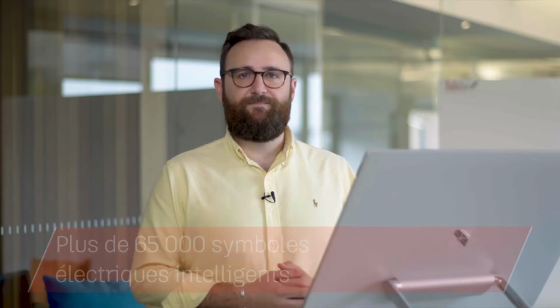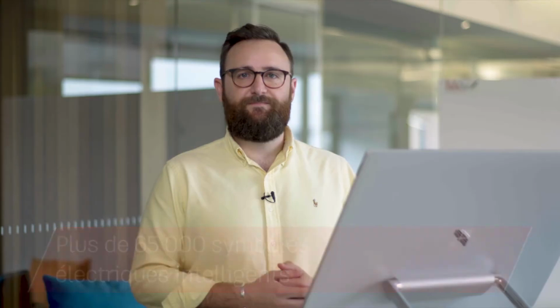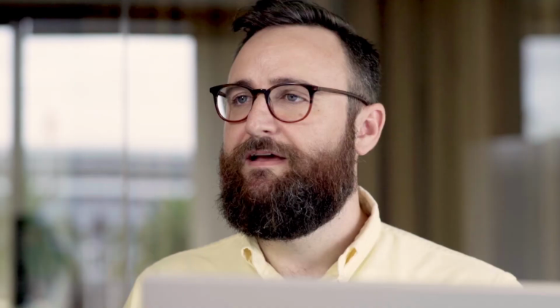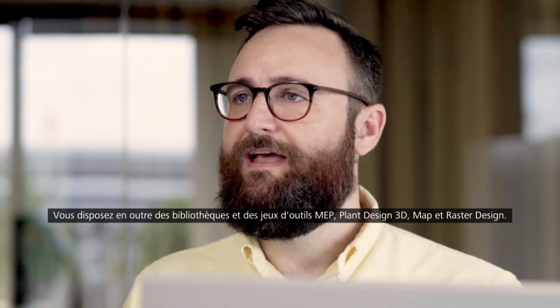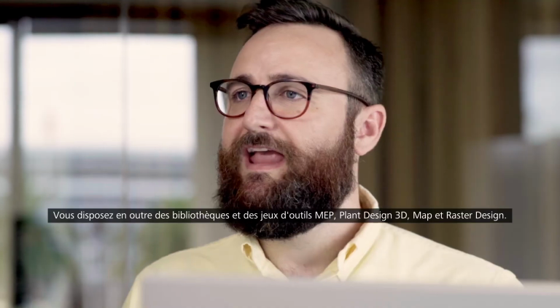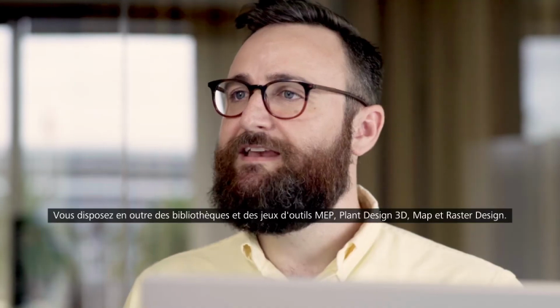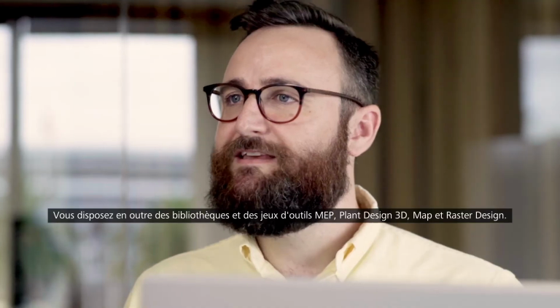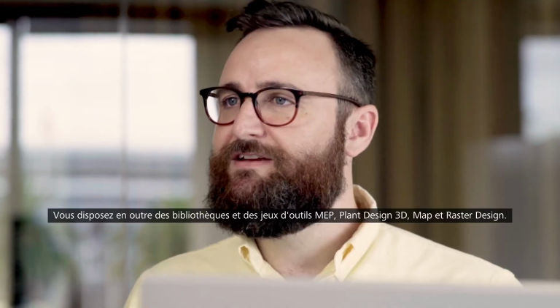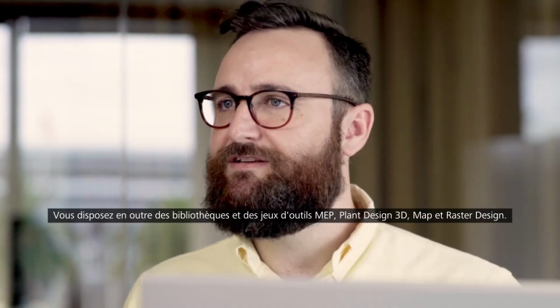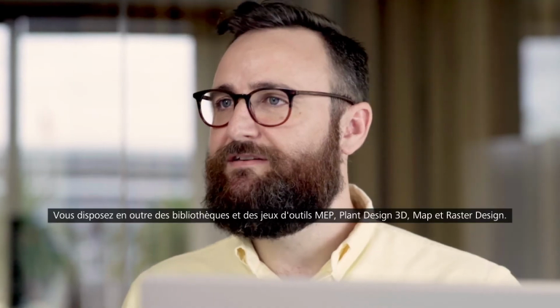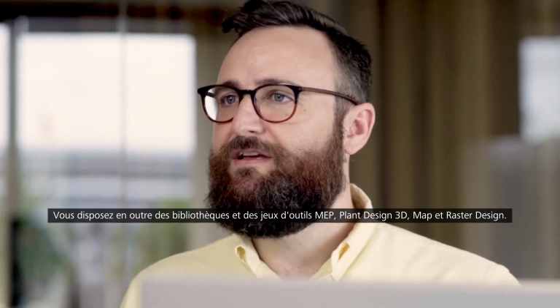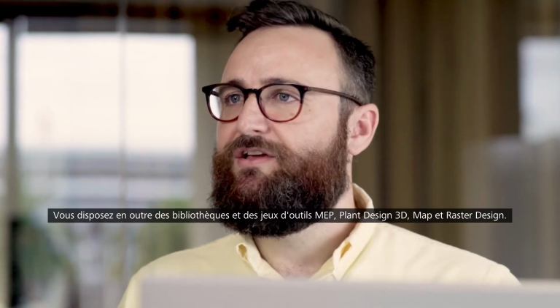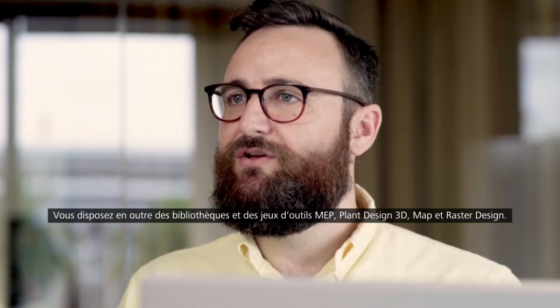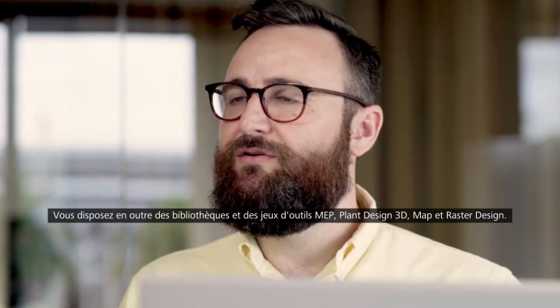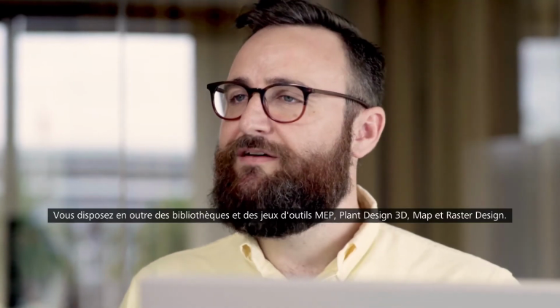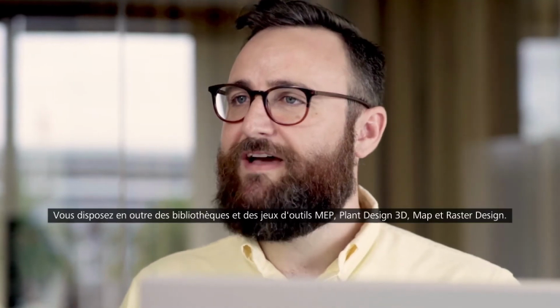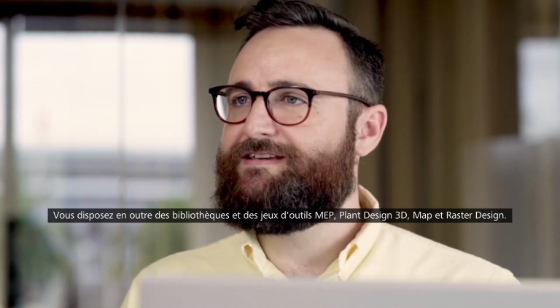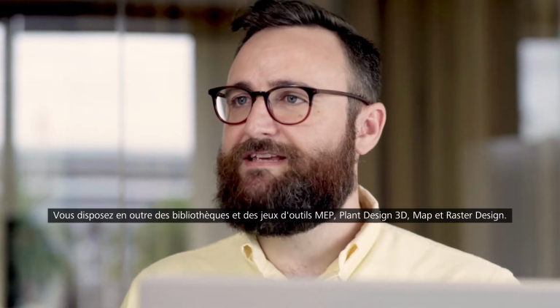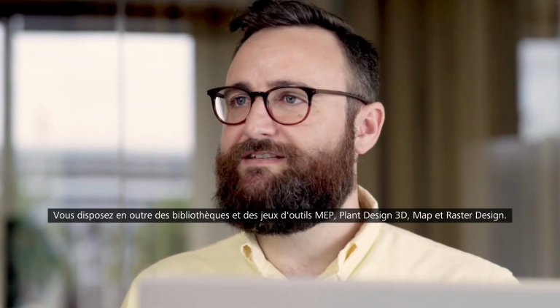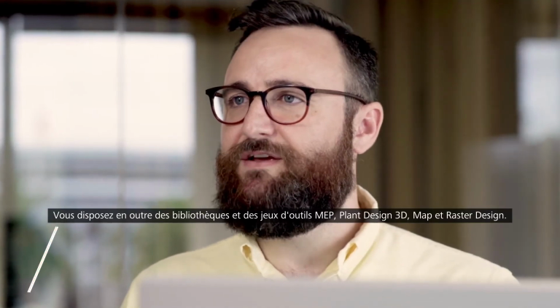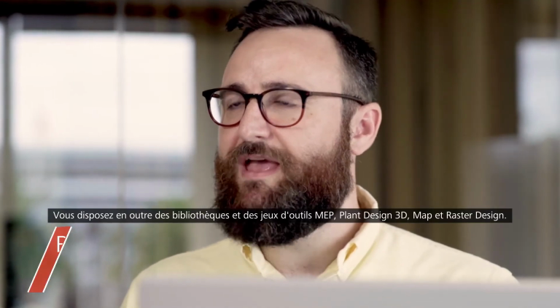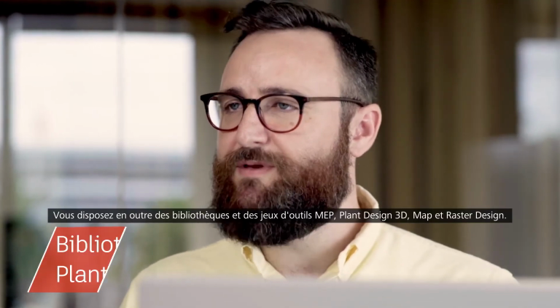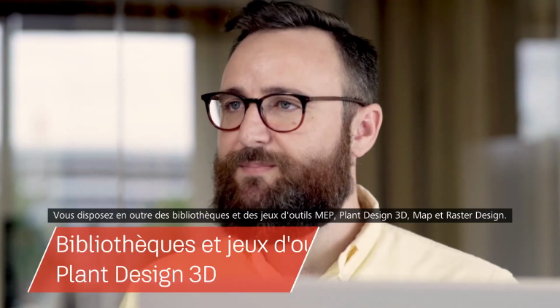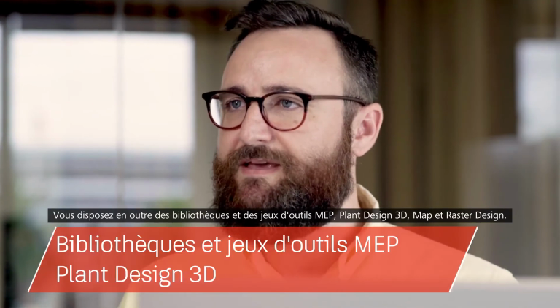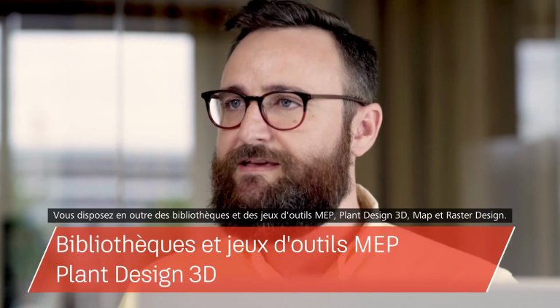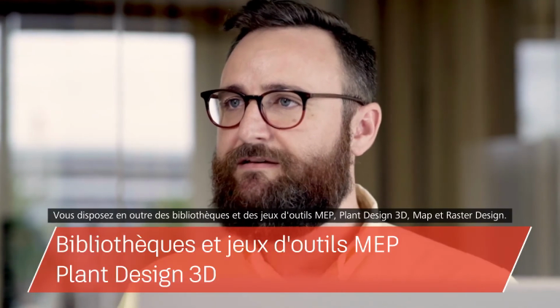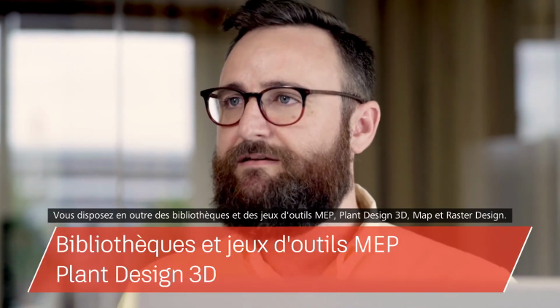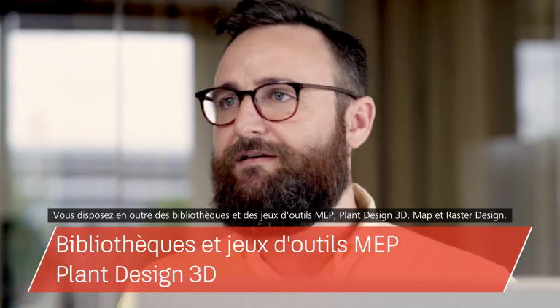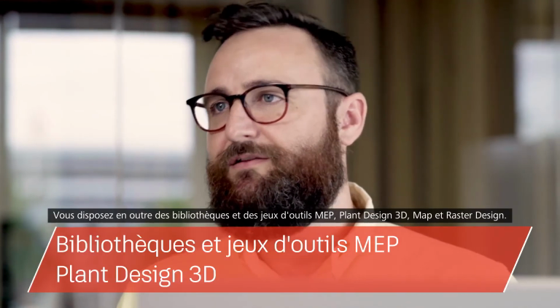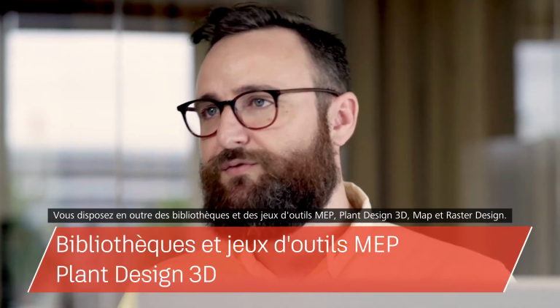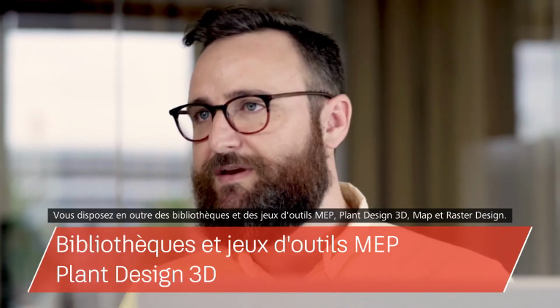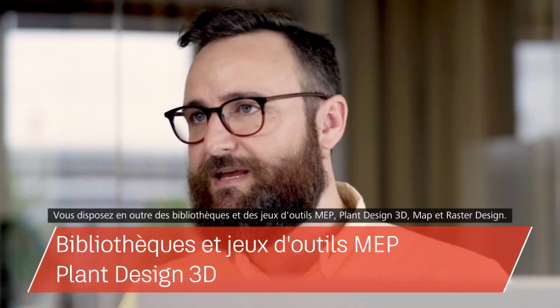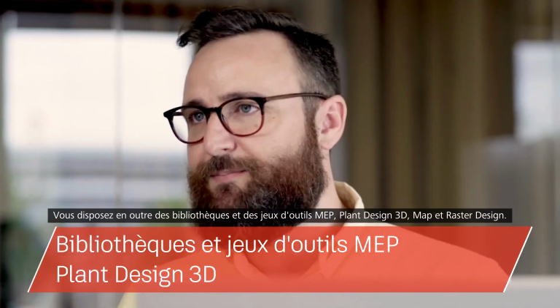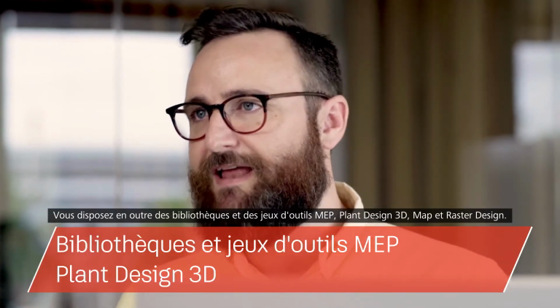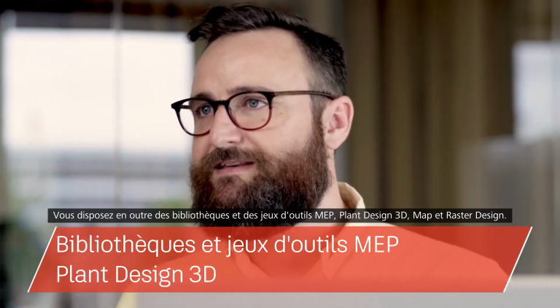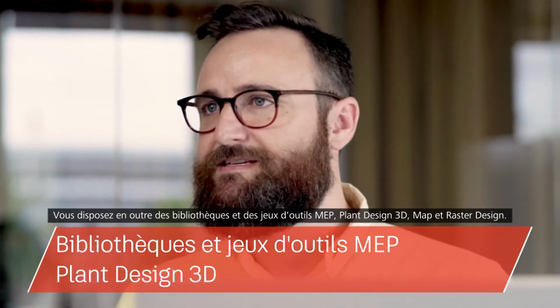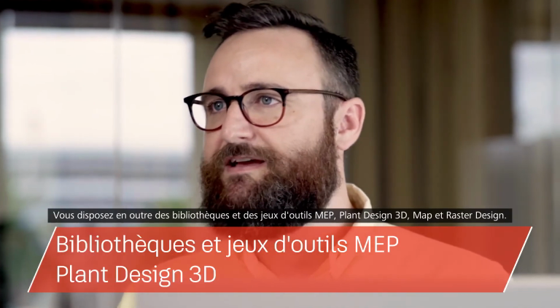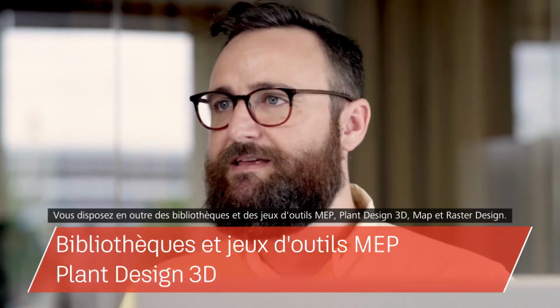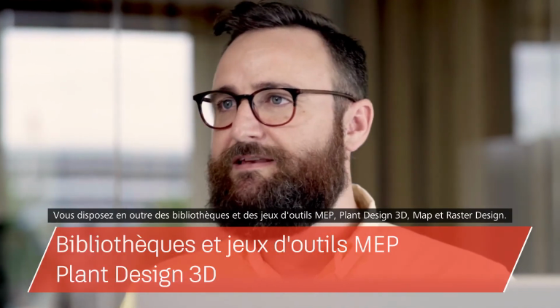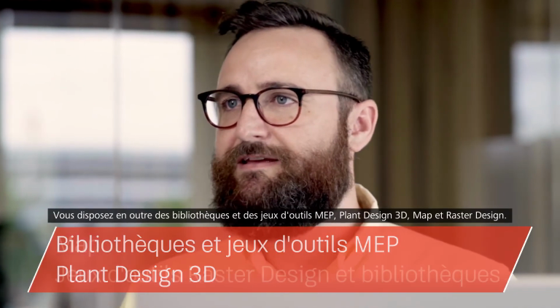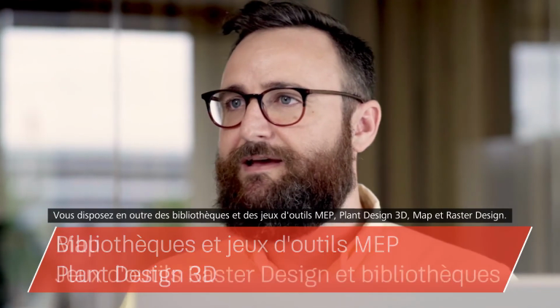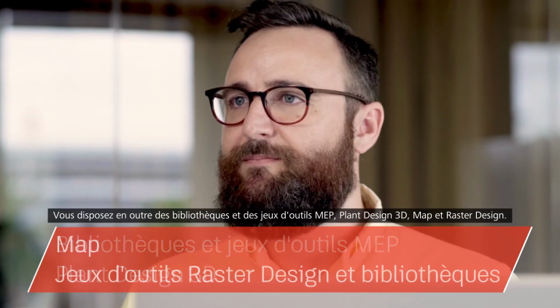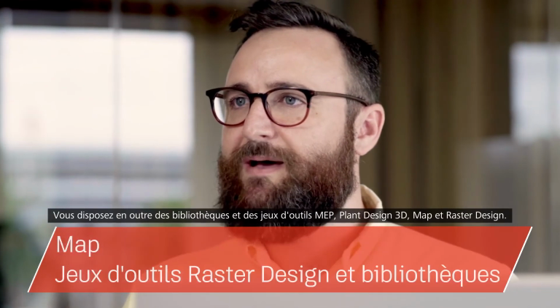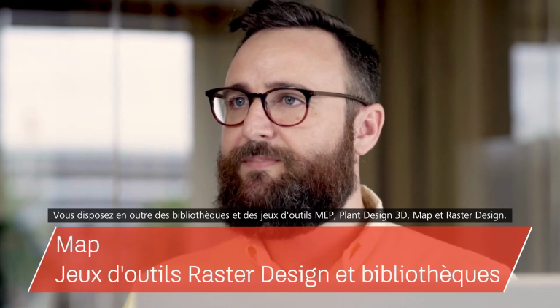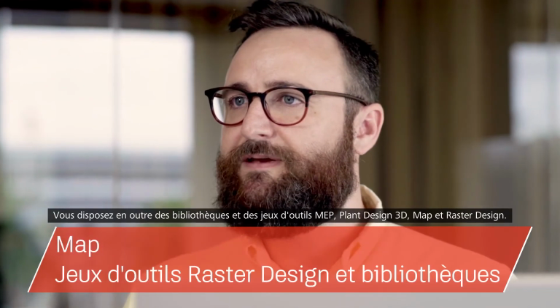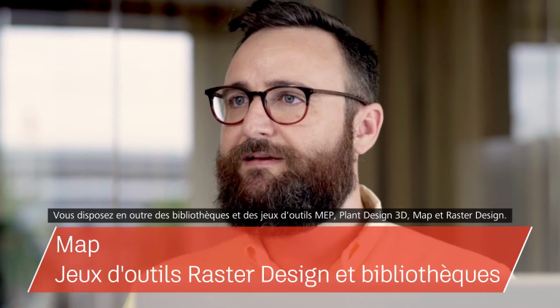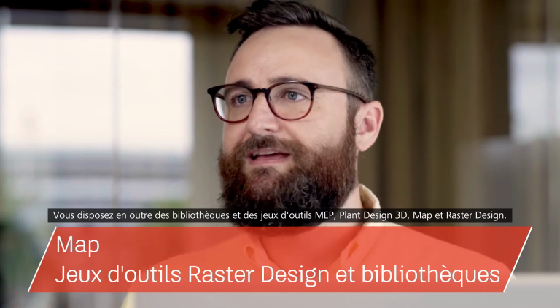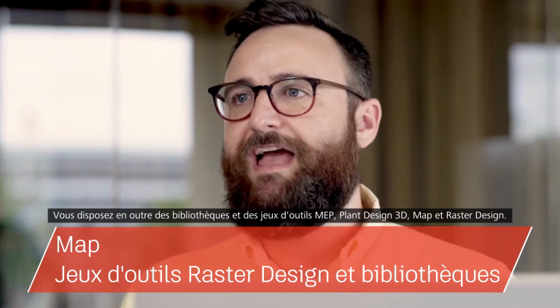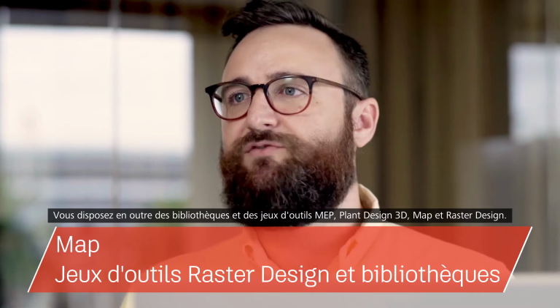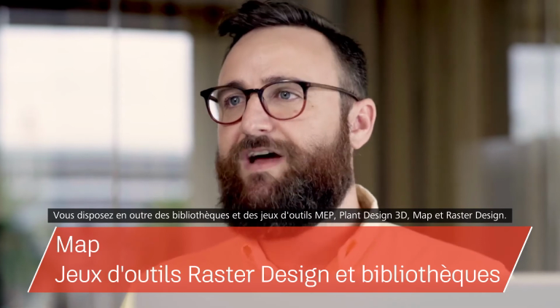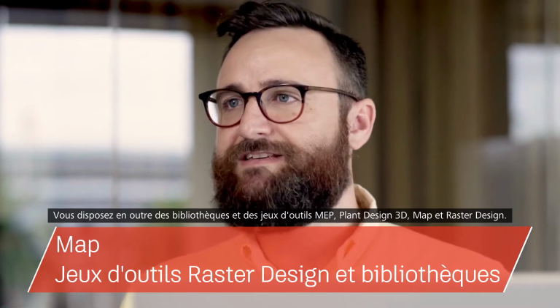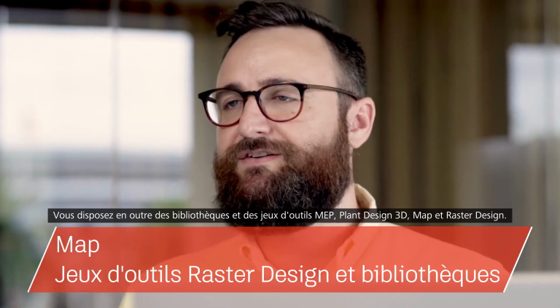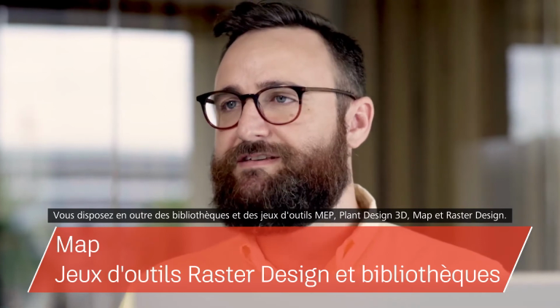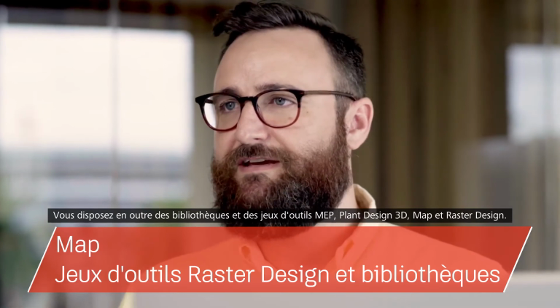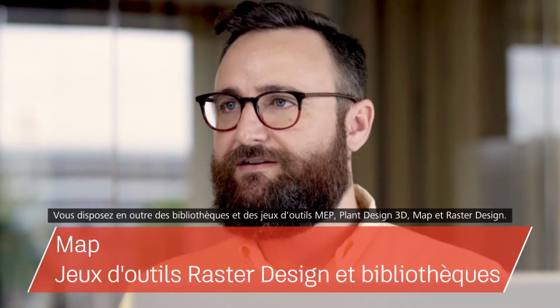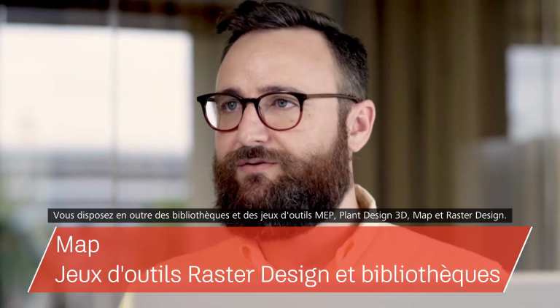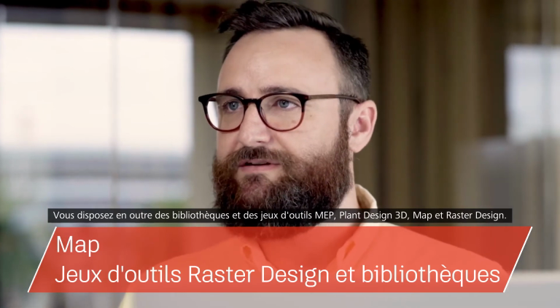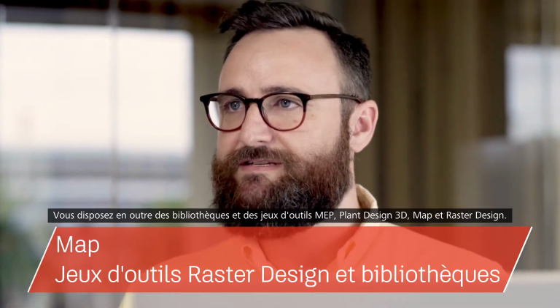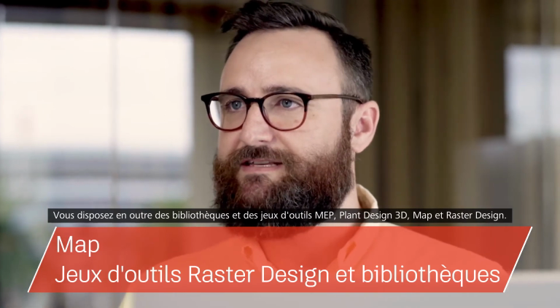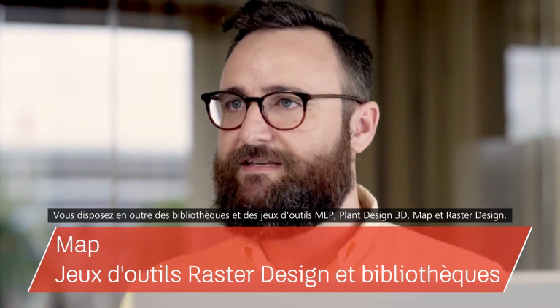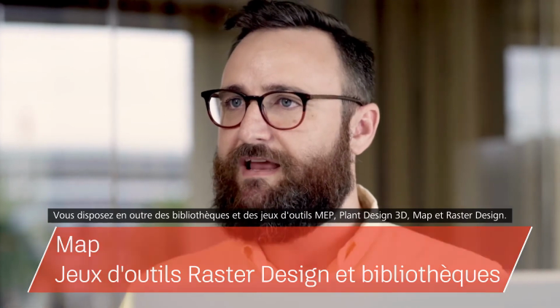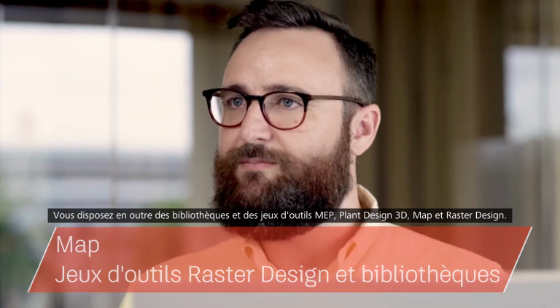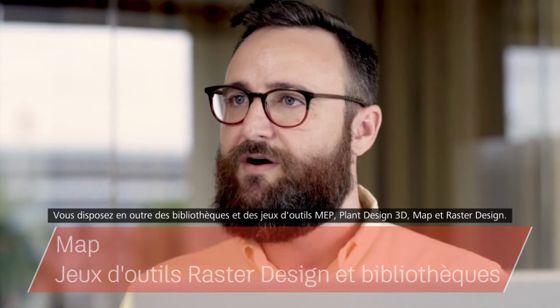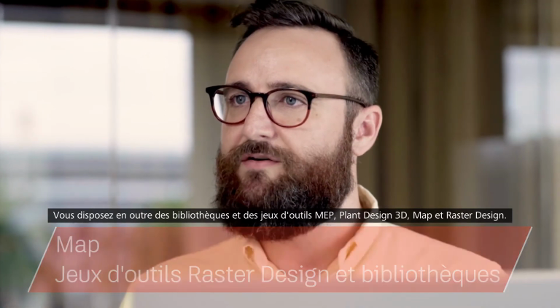In addition, you'll have access to MEP, 3D plant design, mapping and raster design tool sets and libraries.